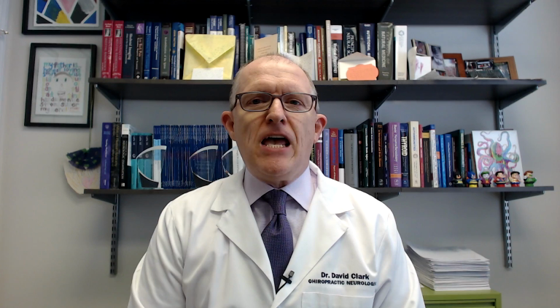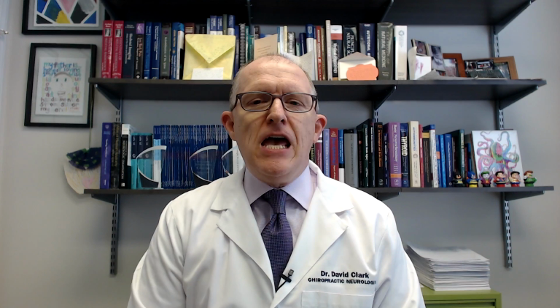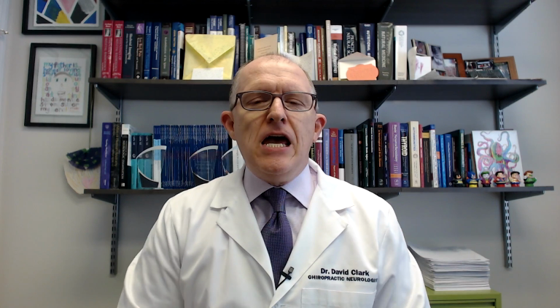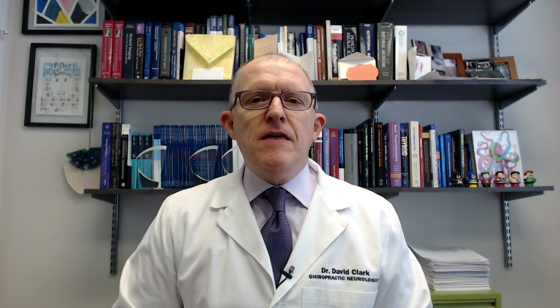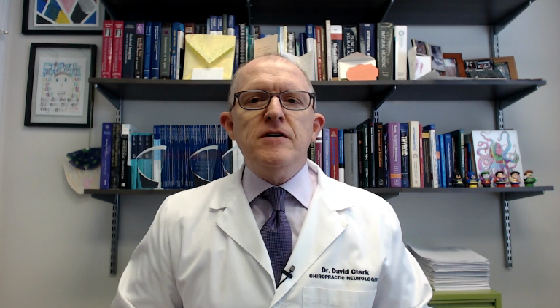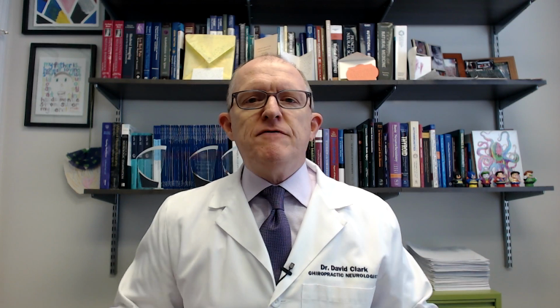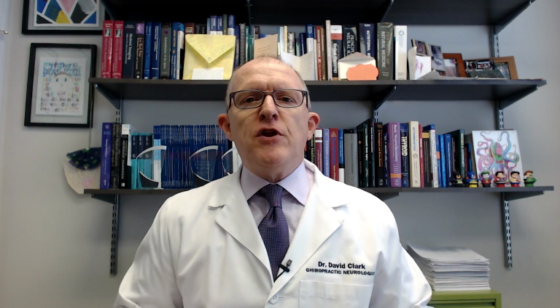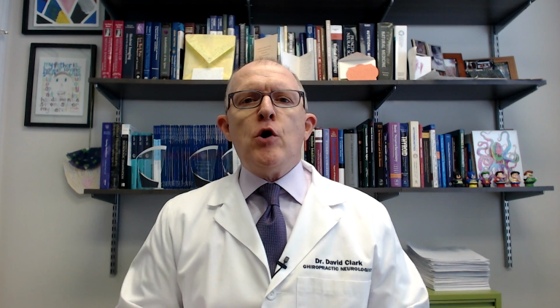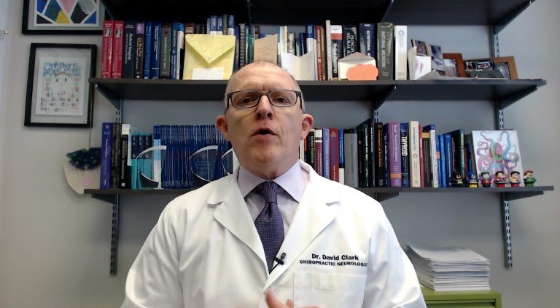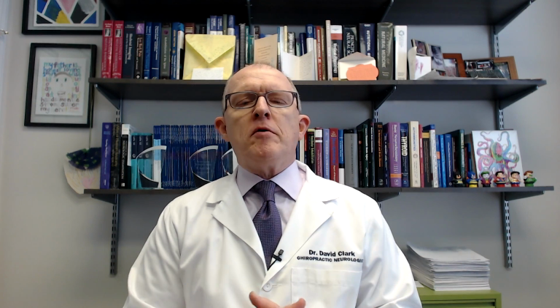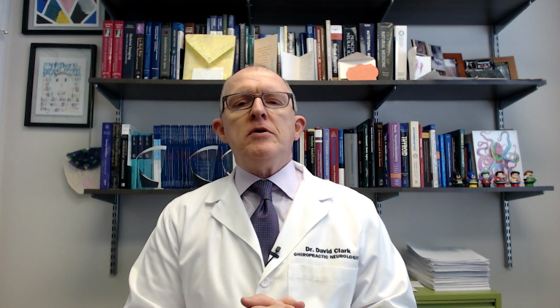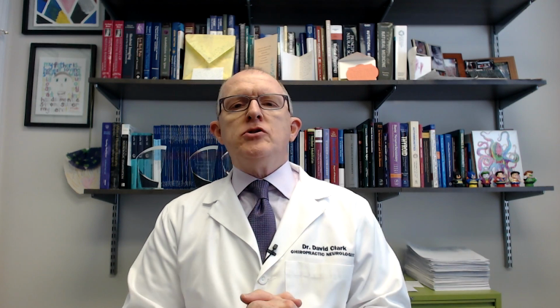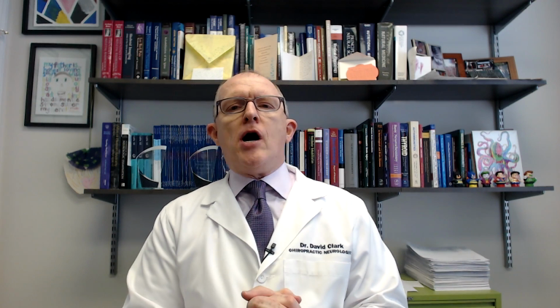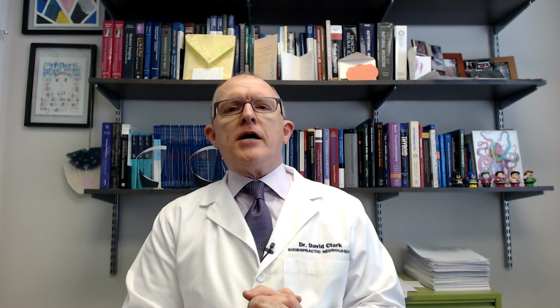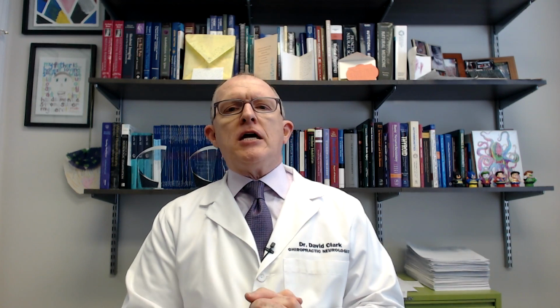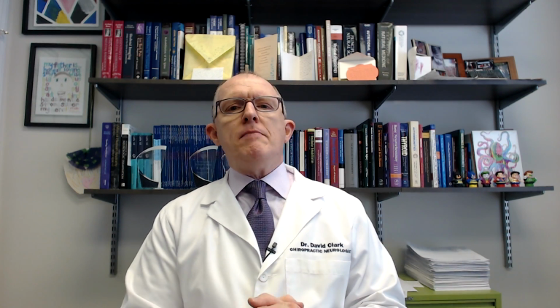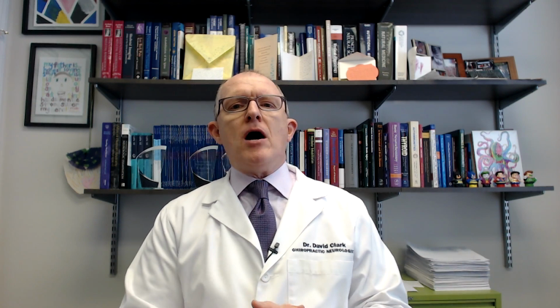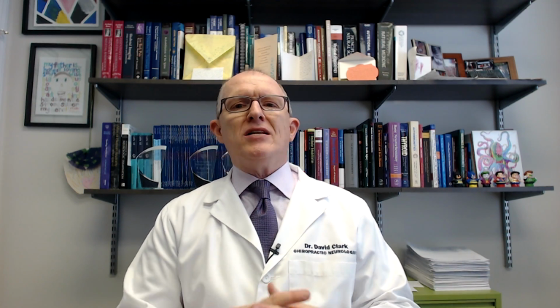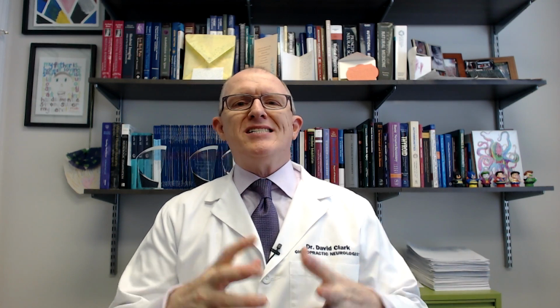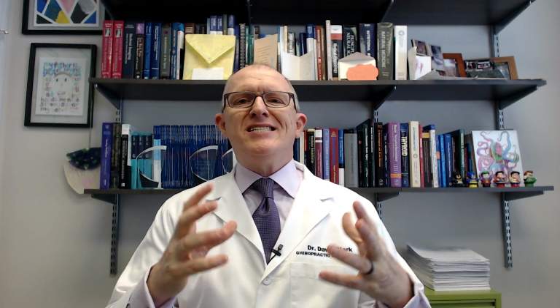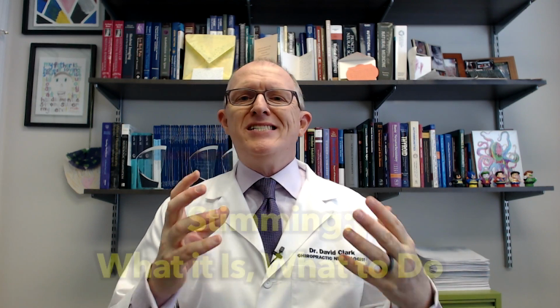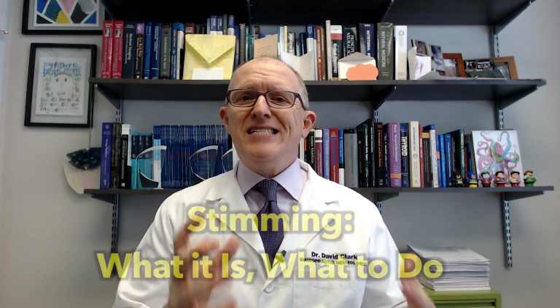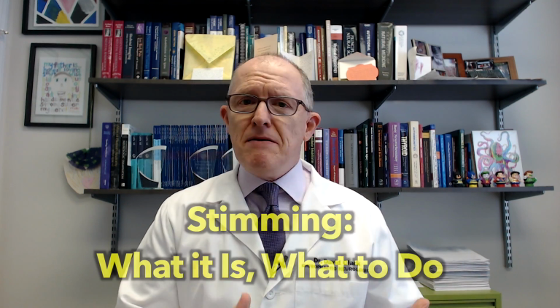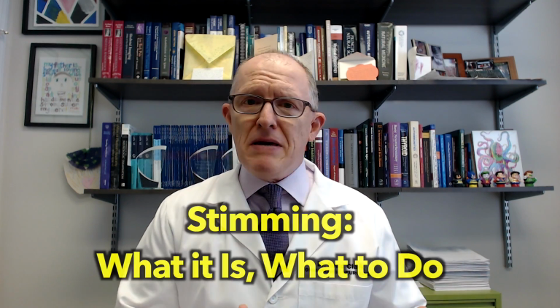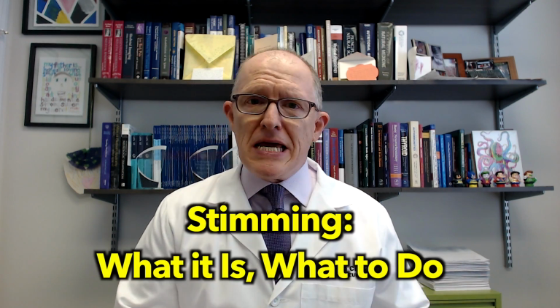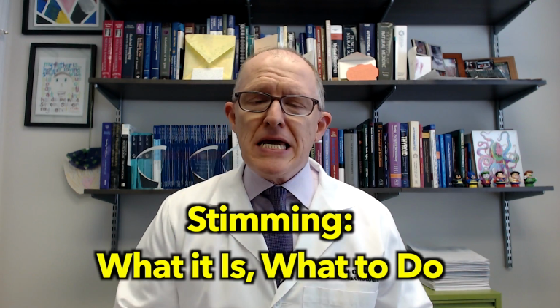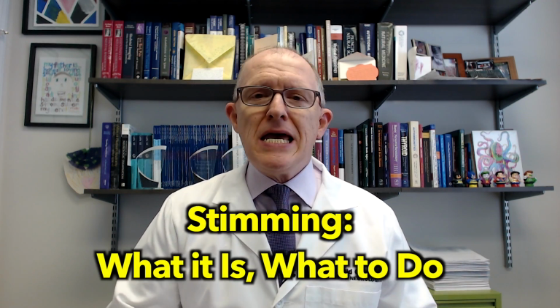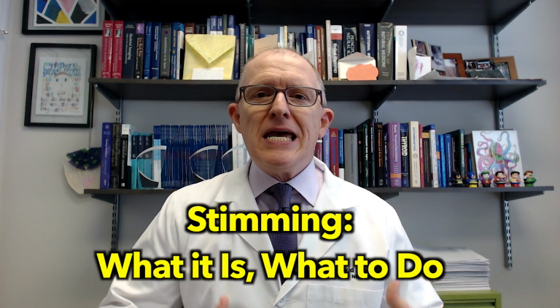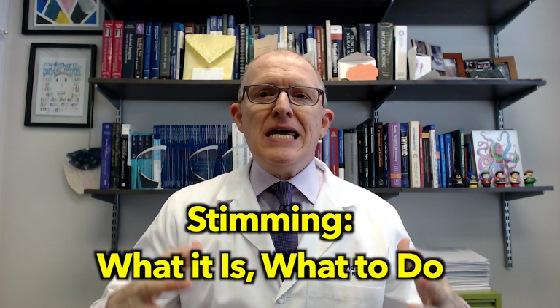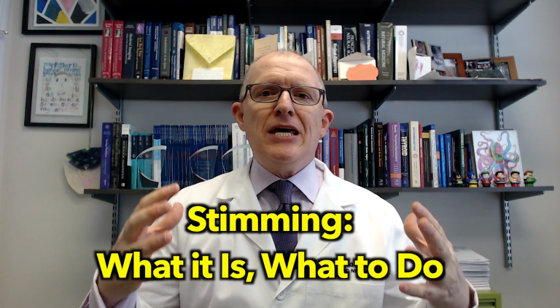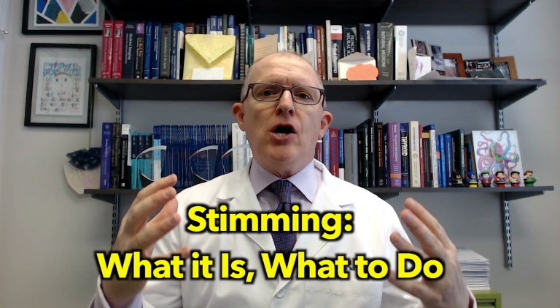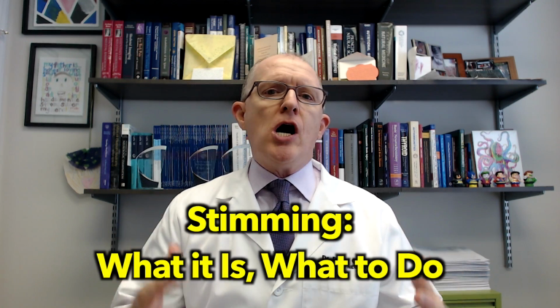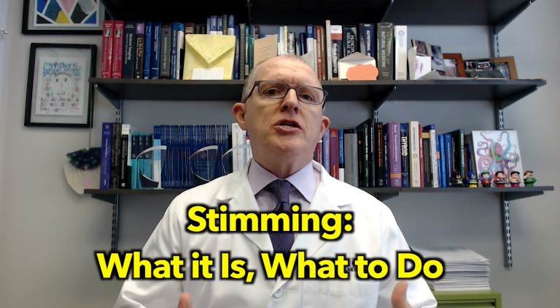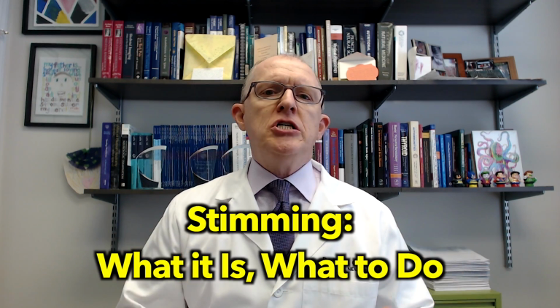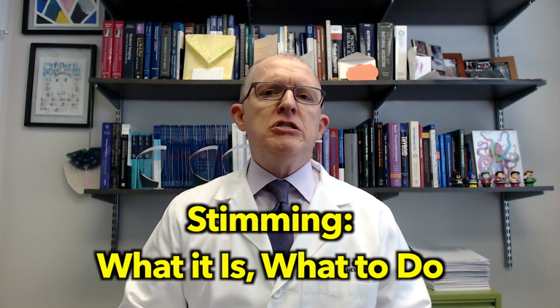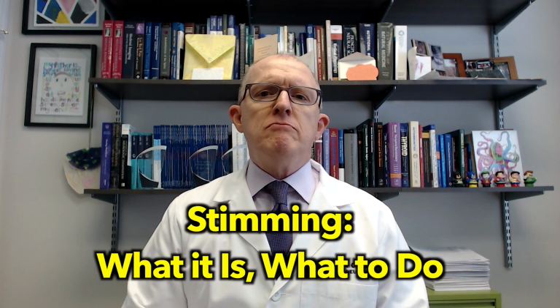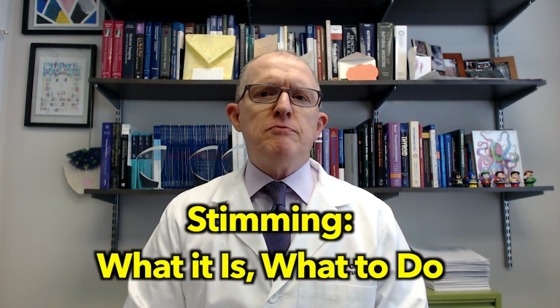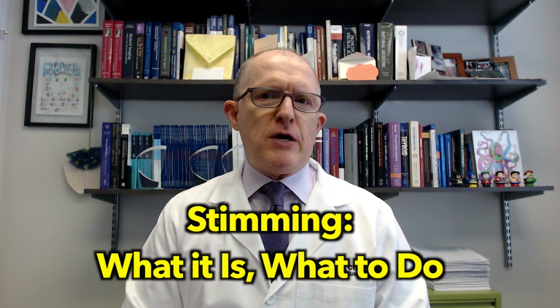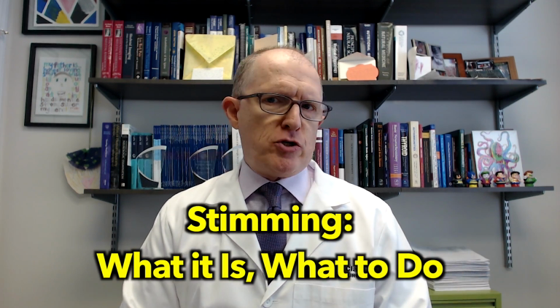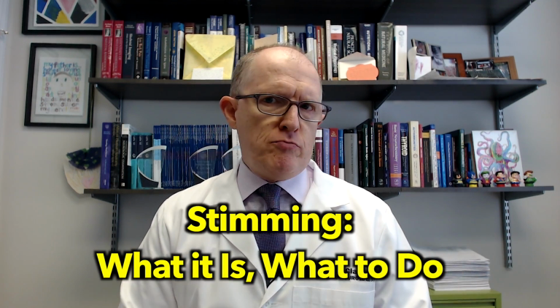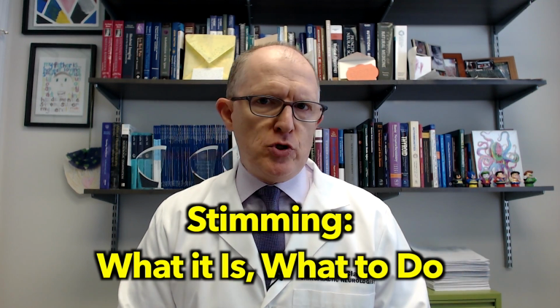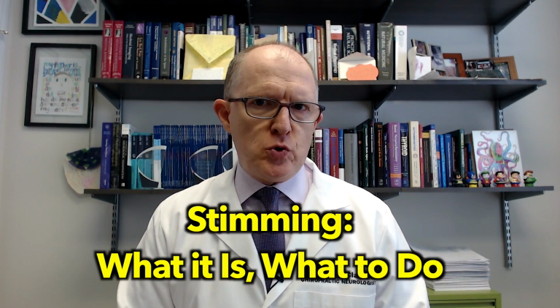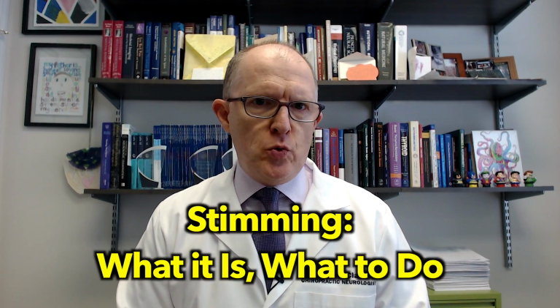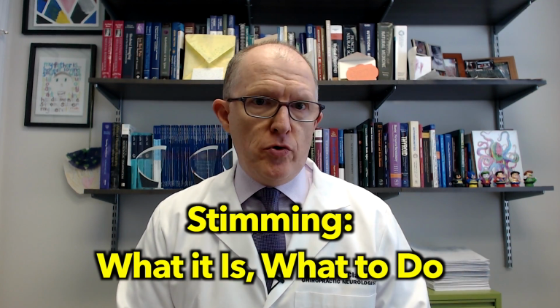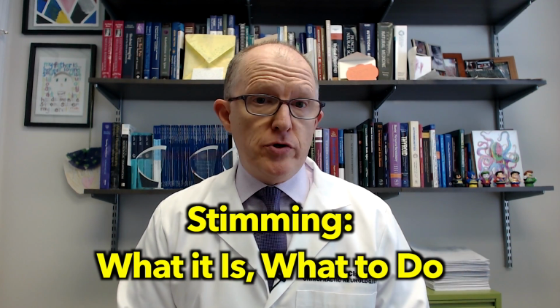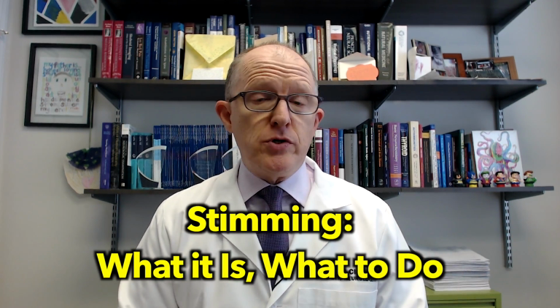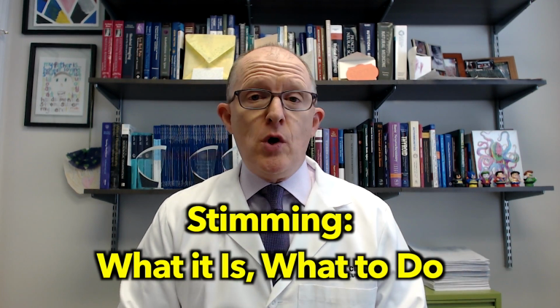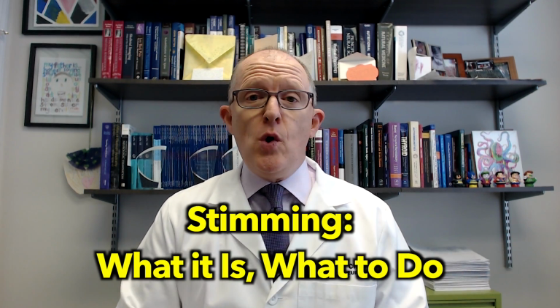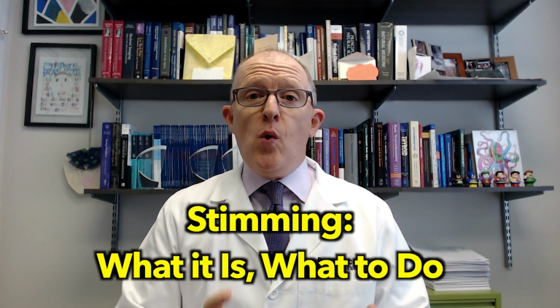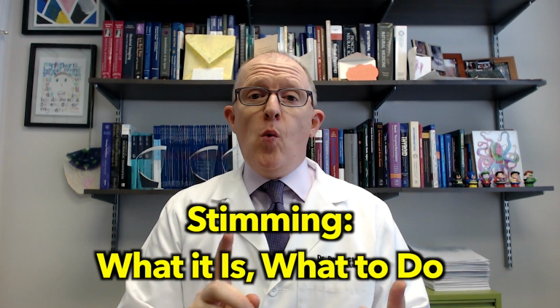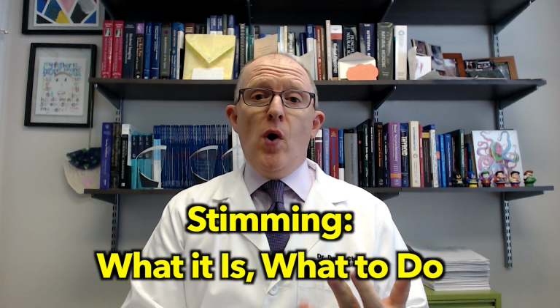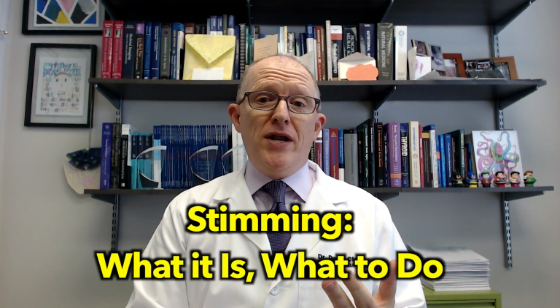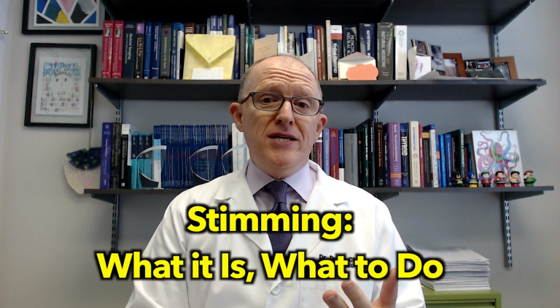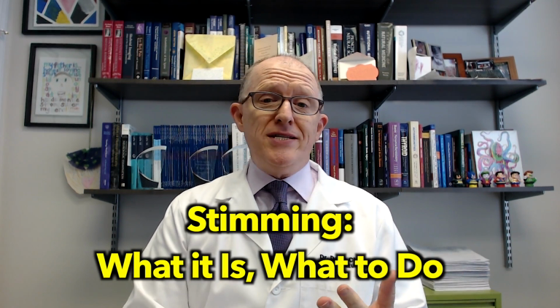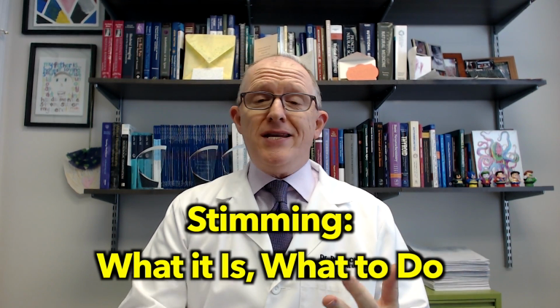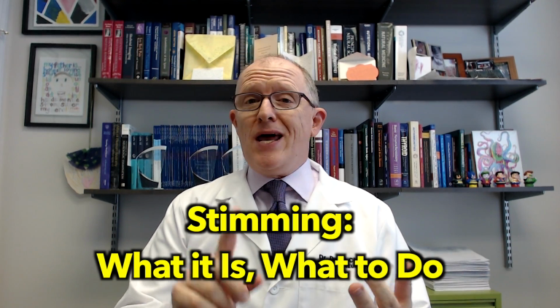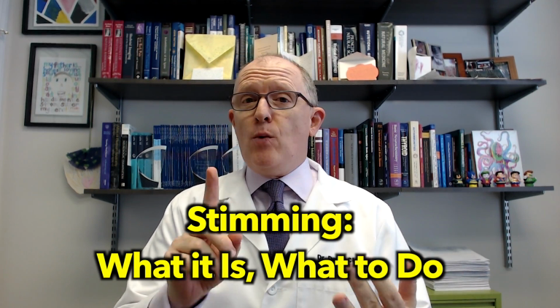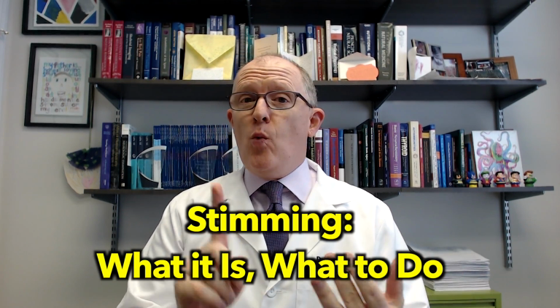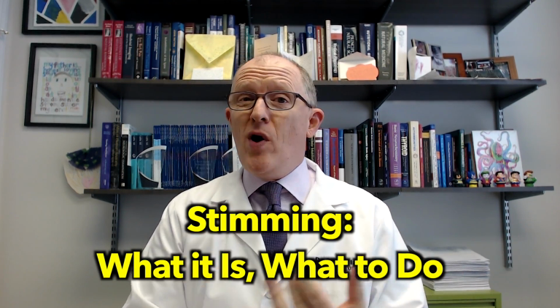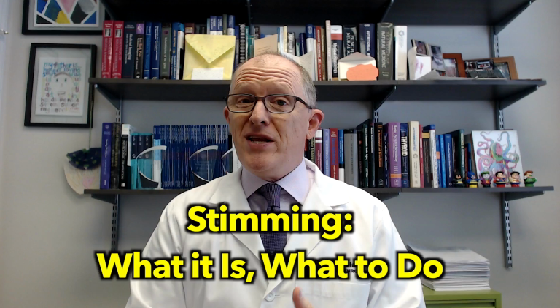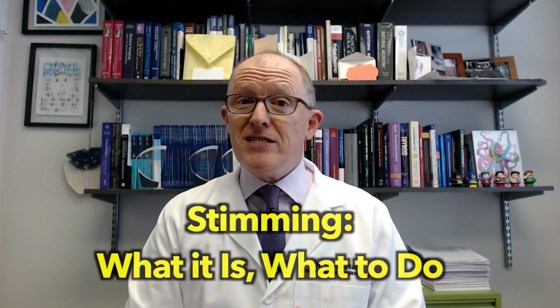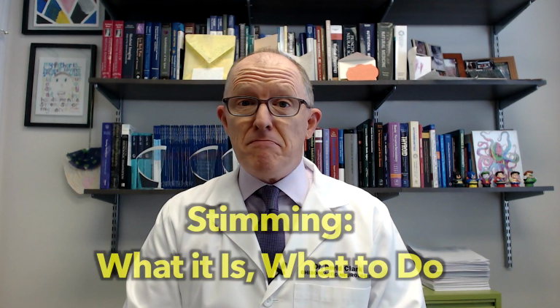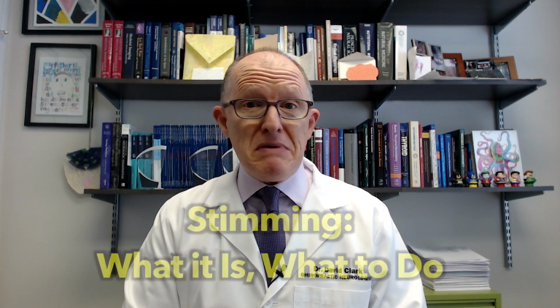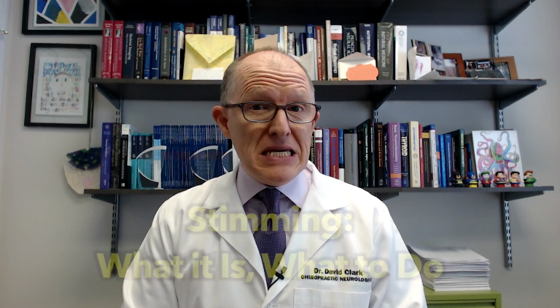In this video, I'm going to be talking about stimming in autism spectrum disorders. What is it and what does it mean?